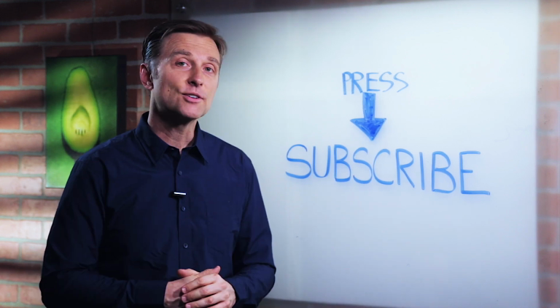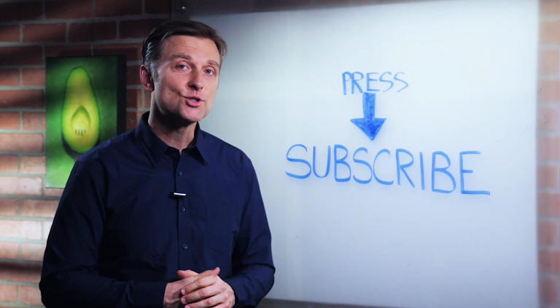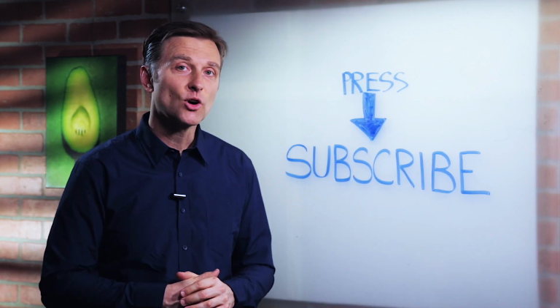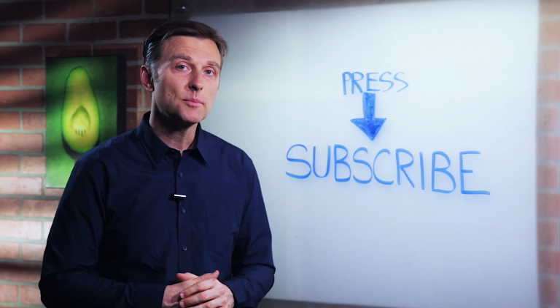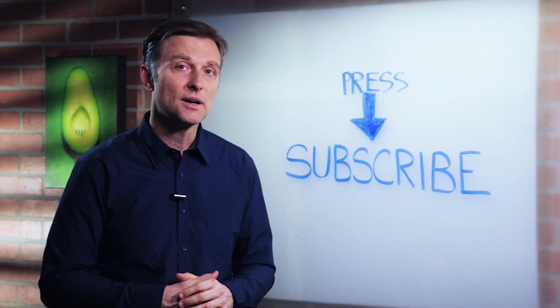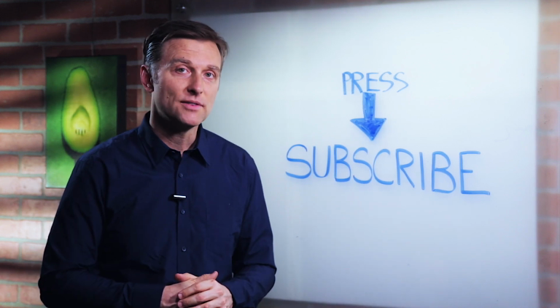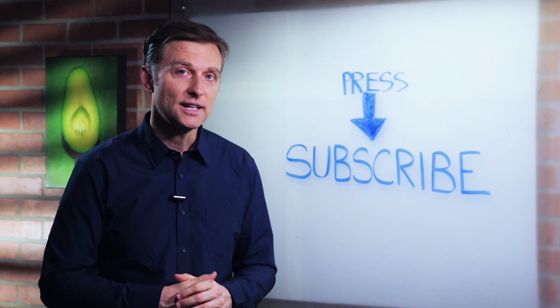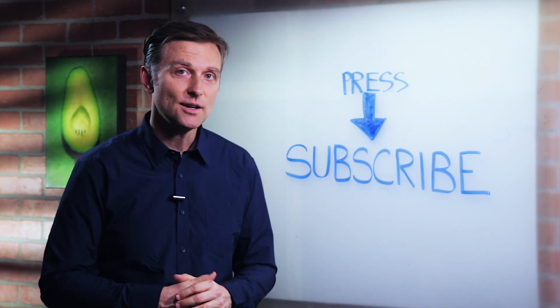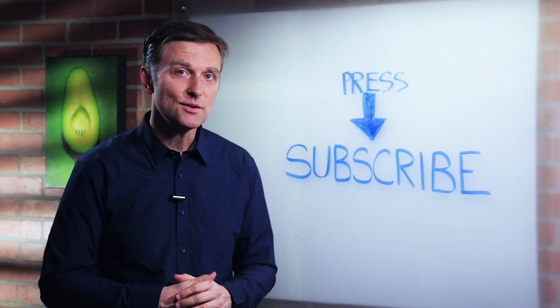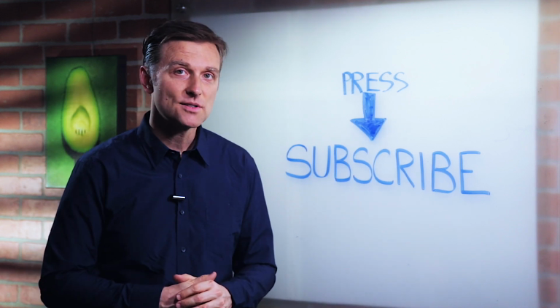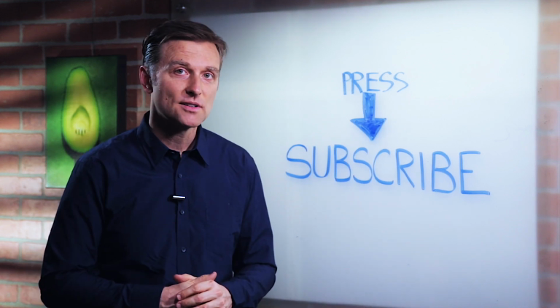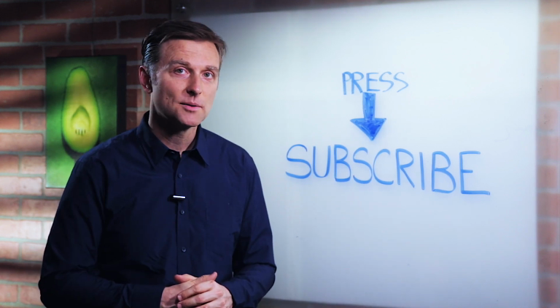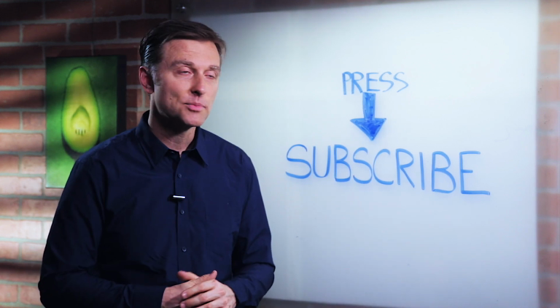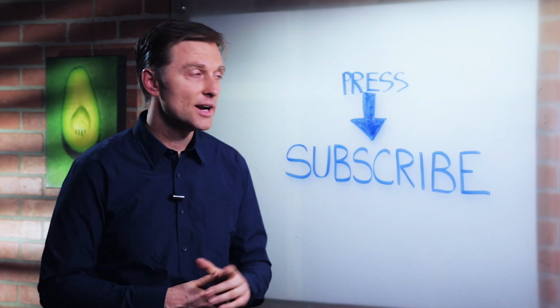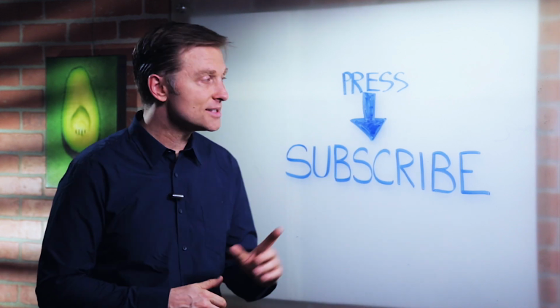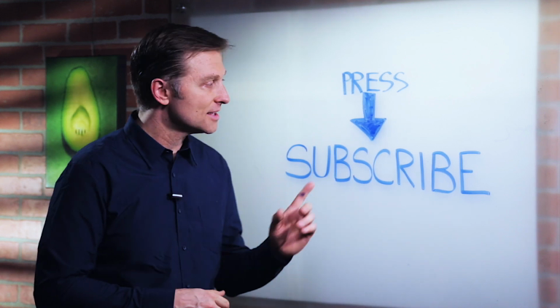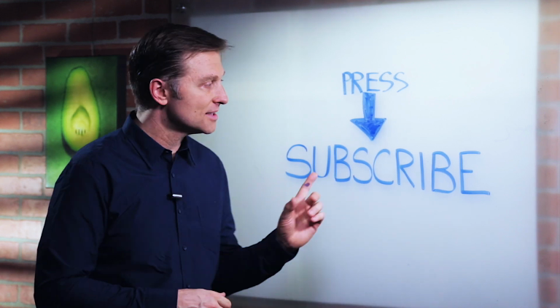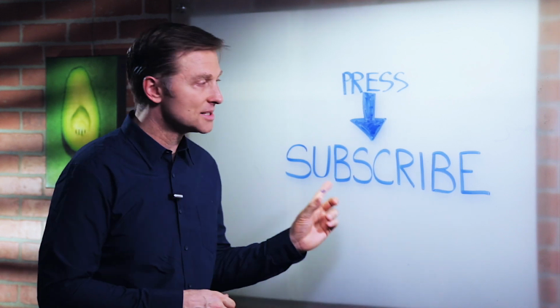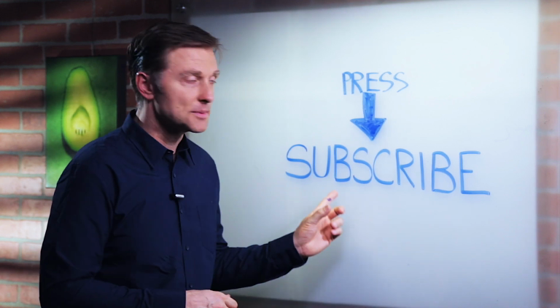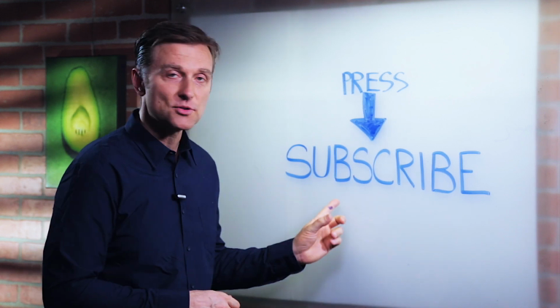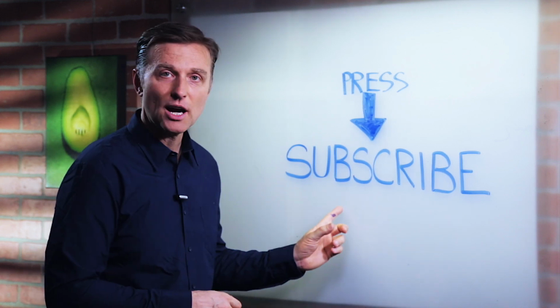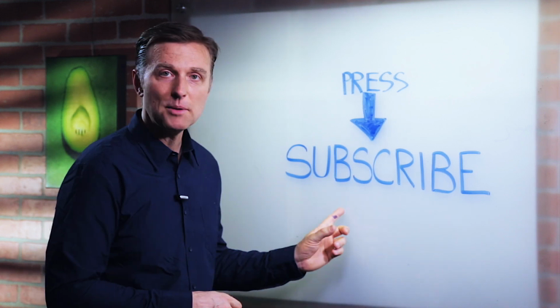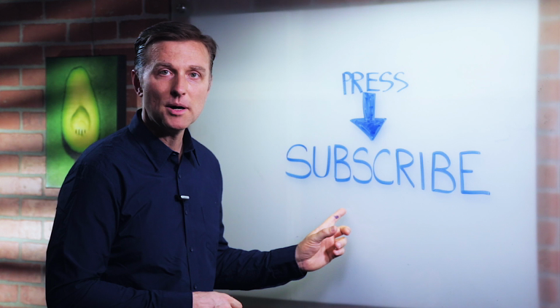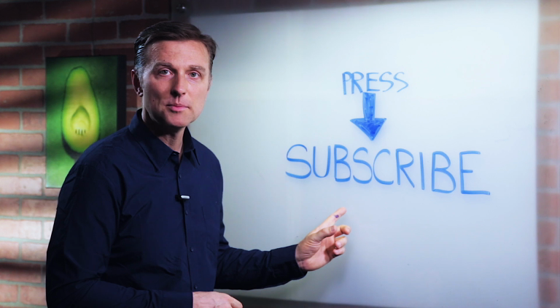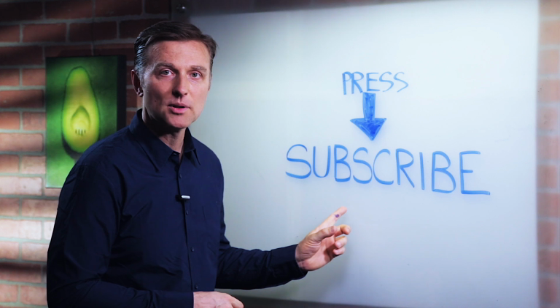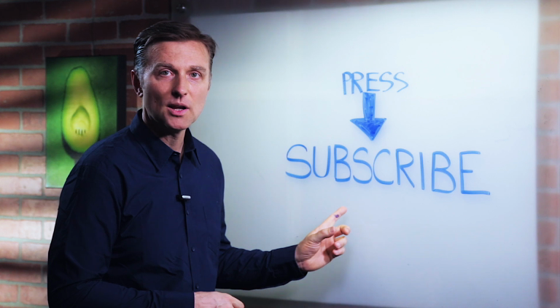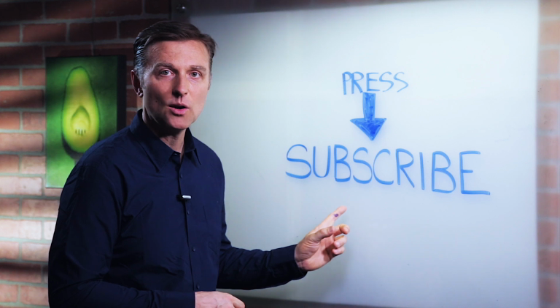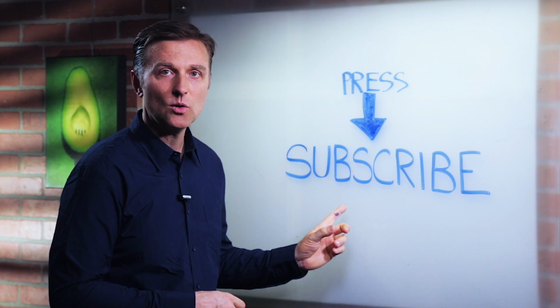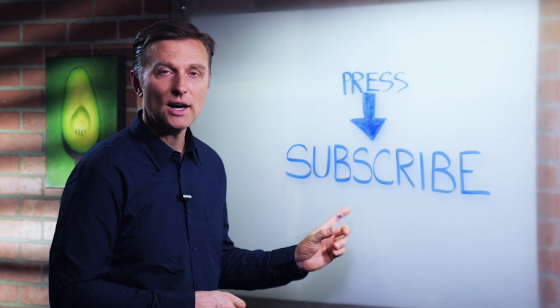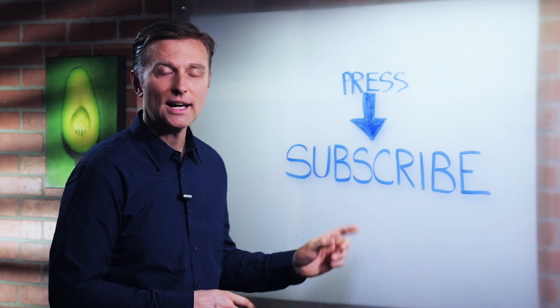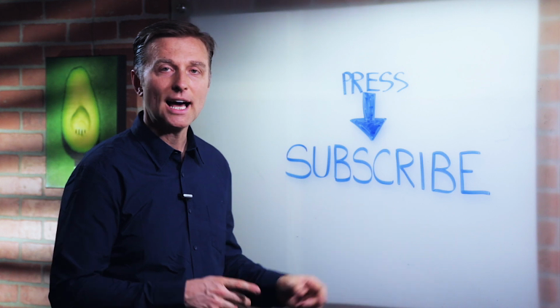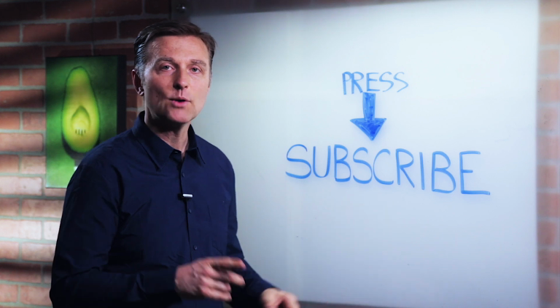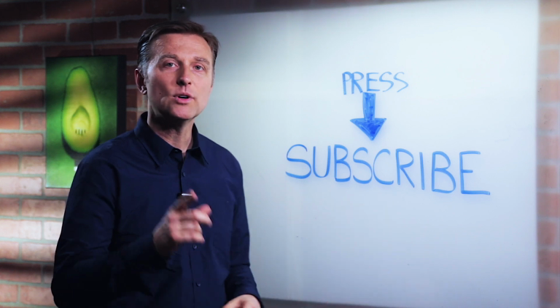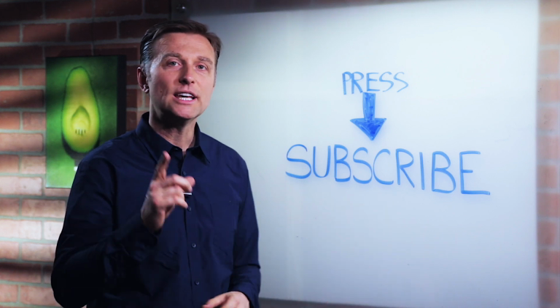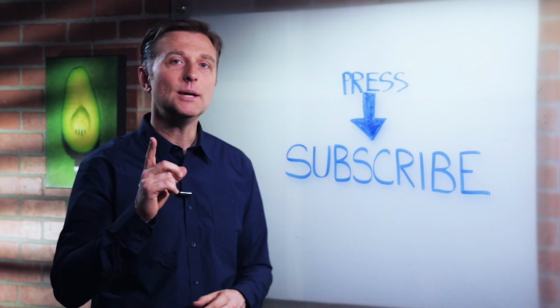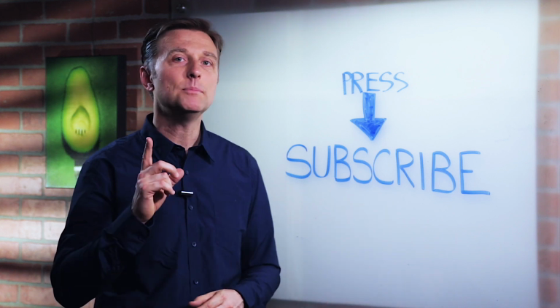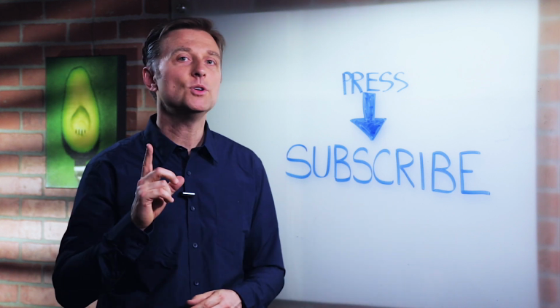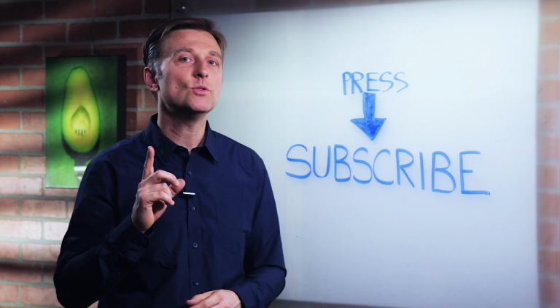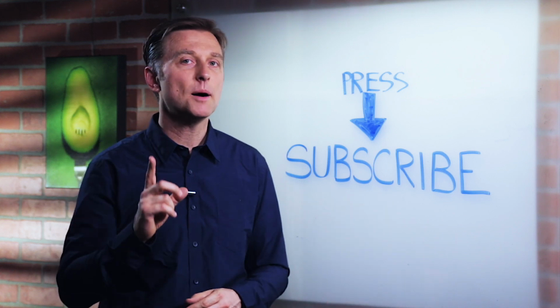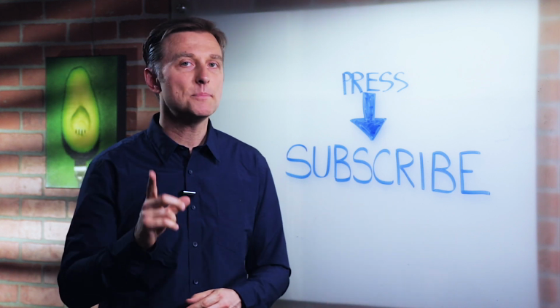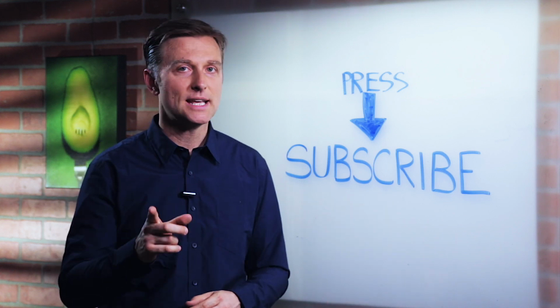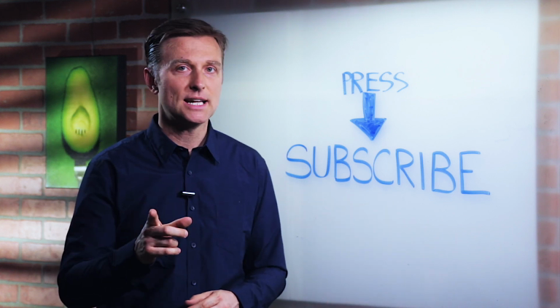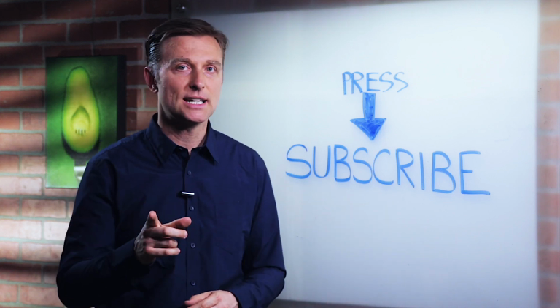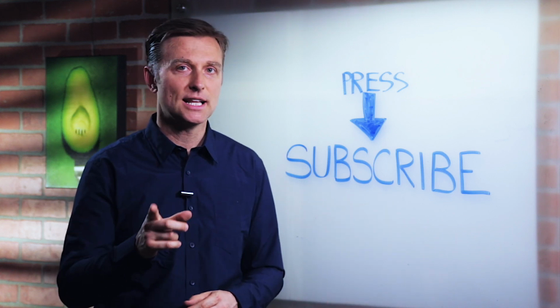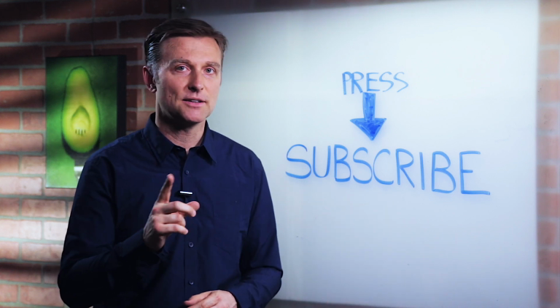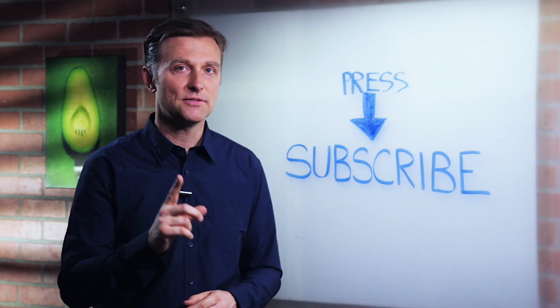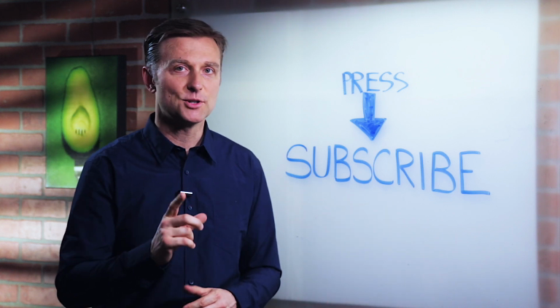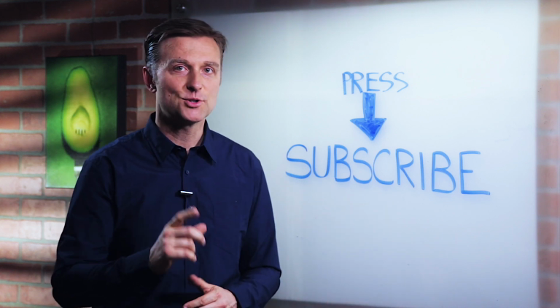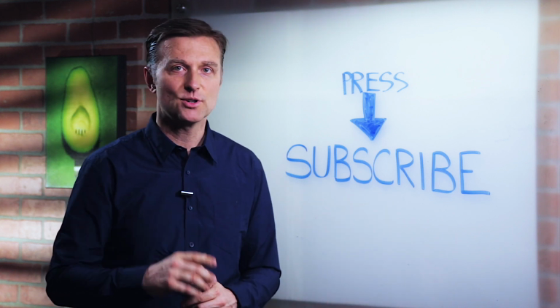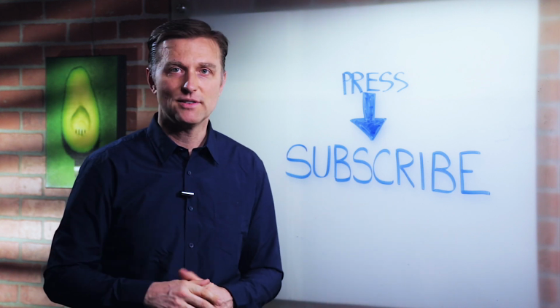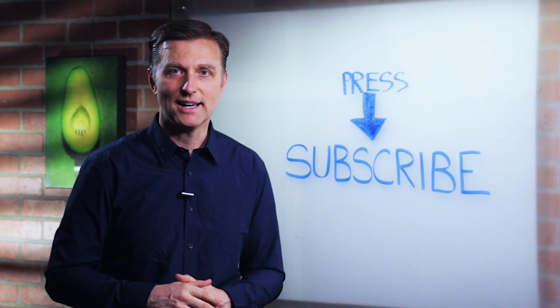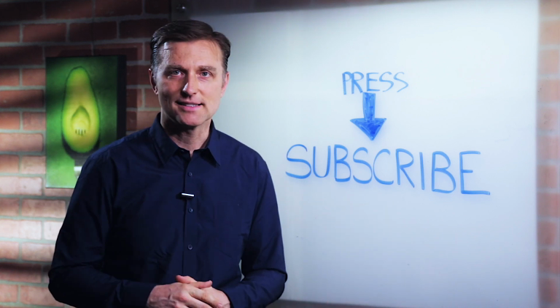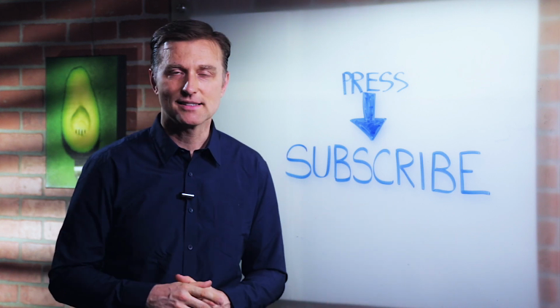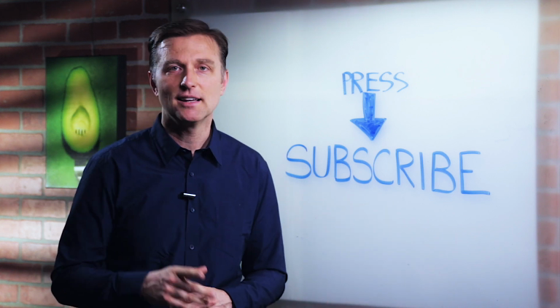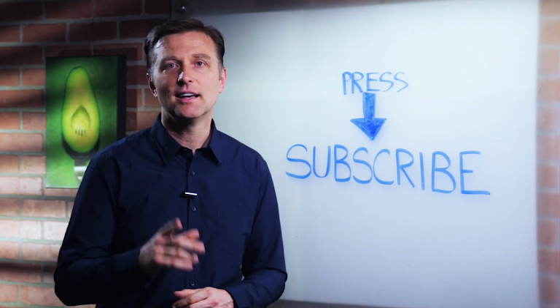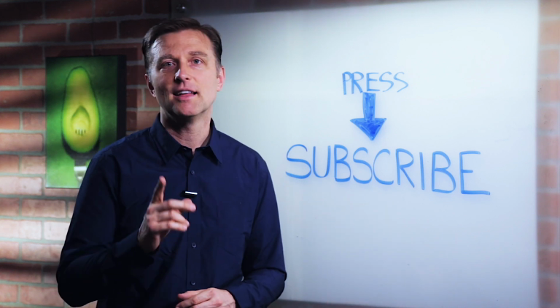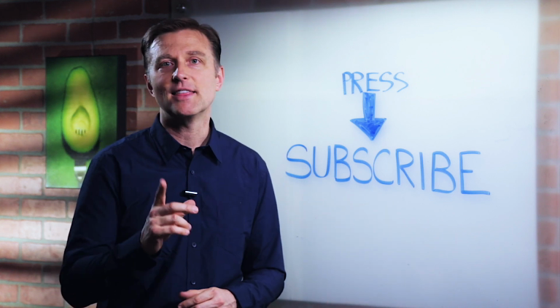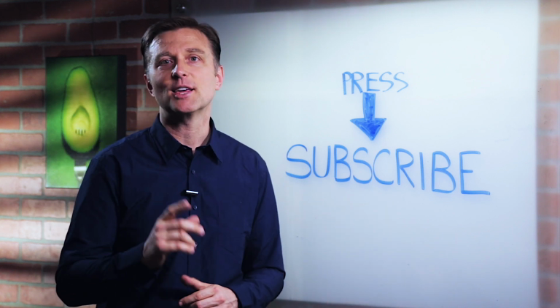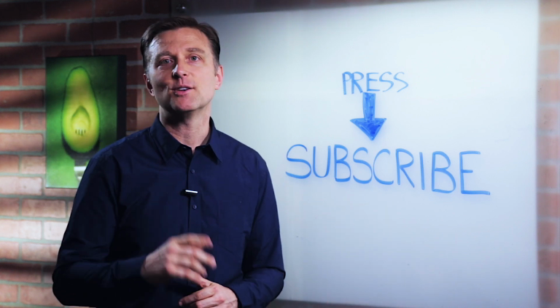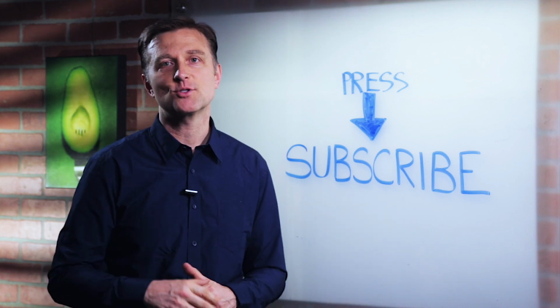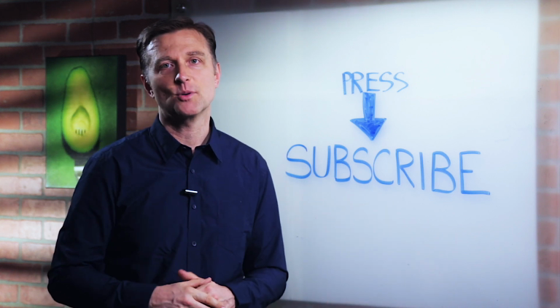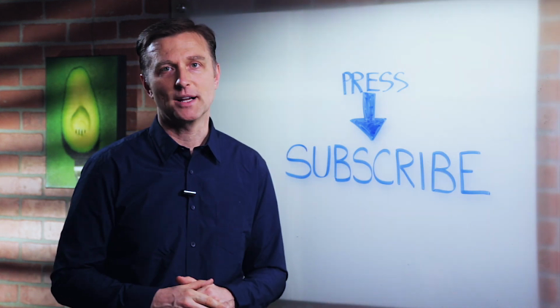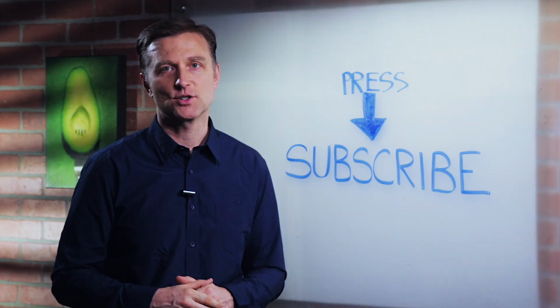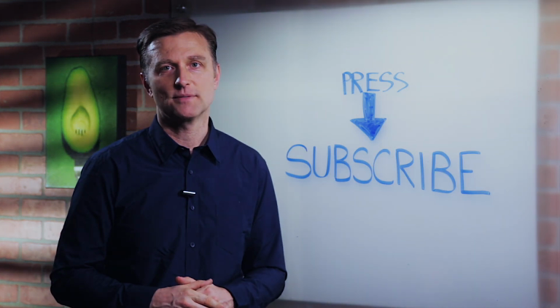If you're enjoying my videos, press the subscribe button below and I will keep you updated on future content. Thank you so much.